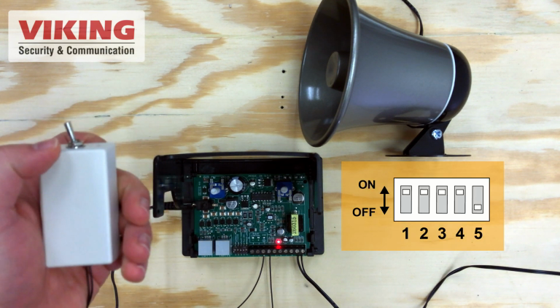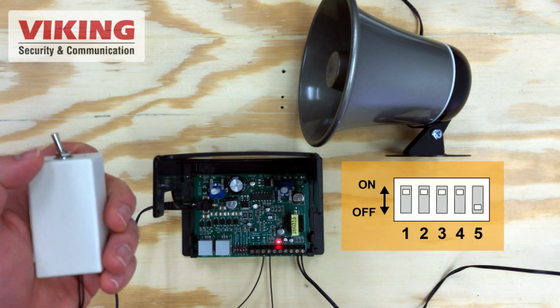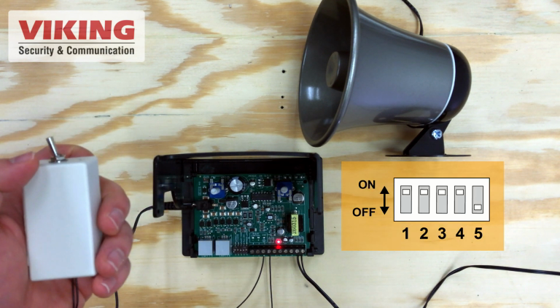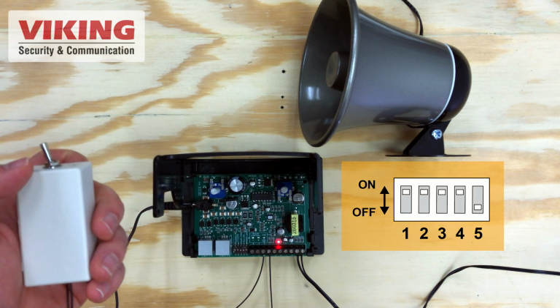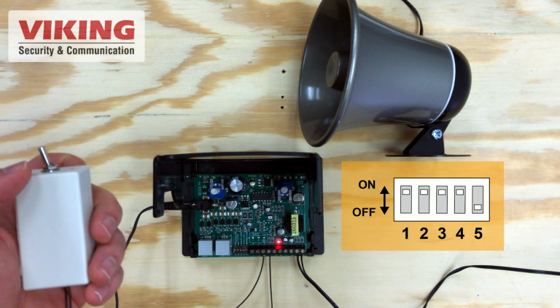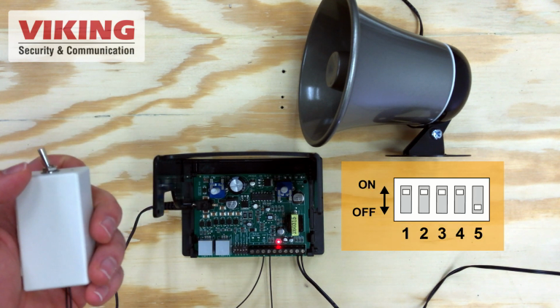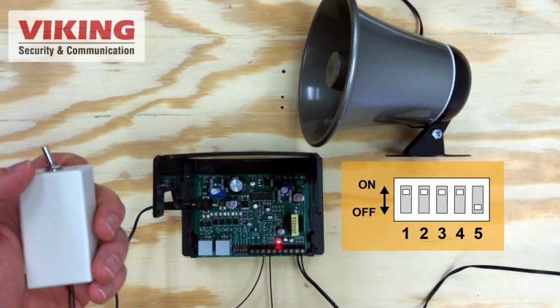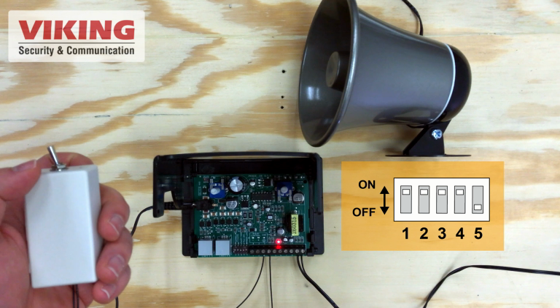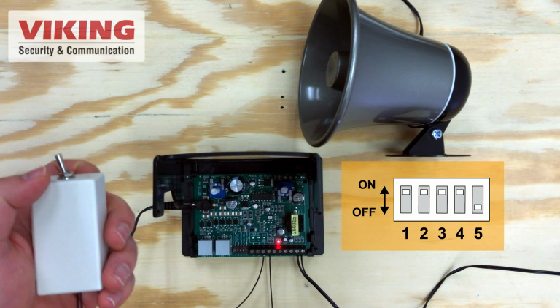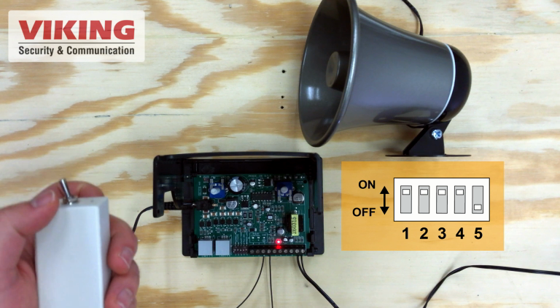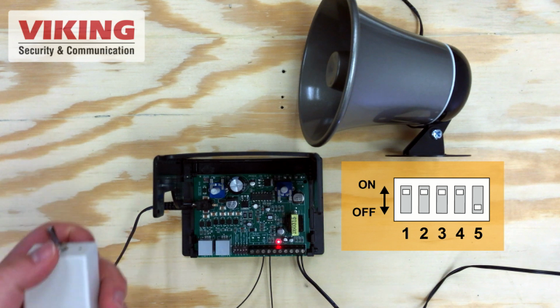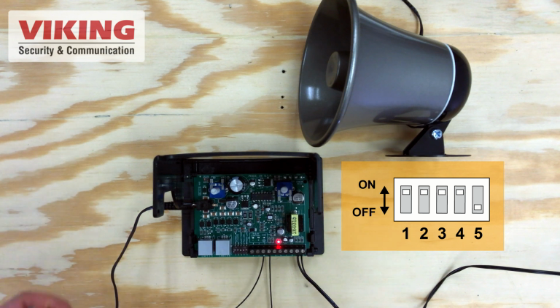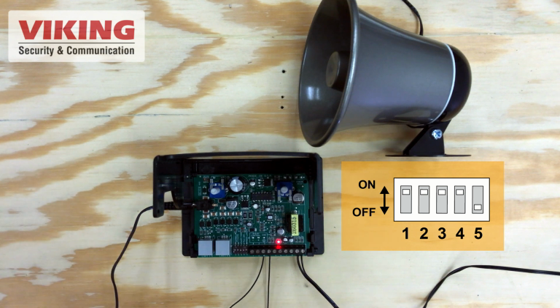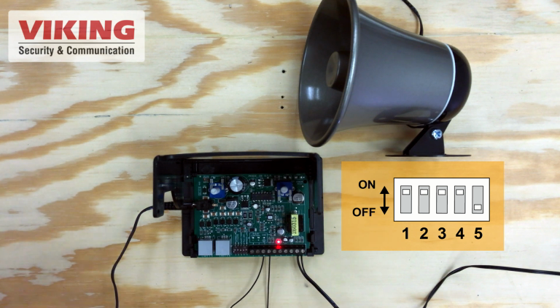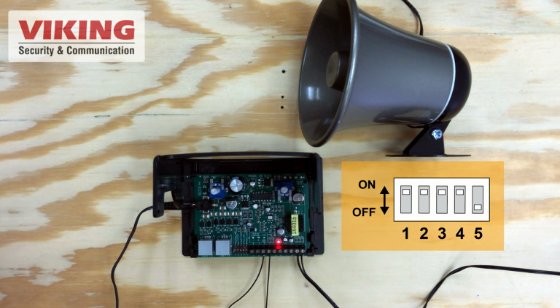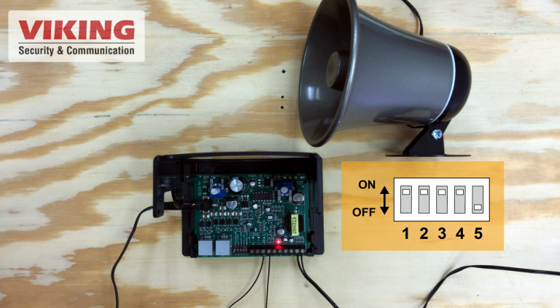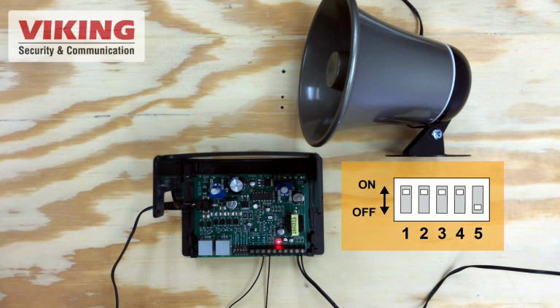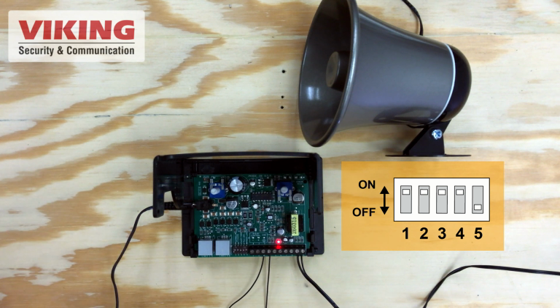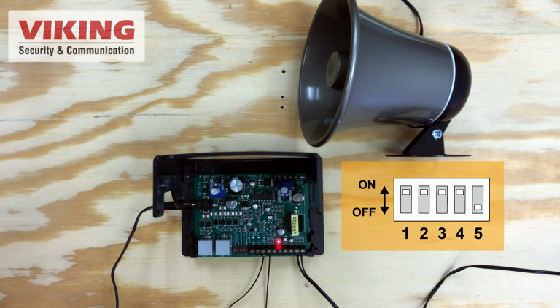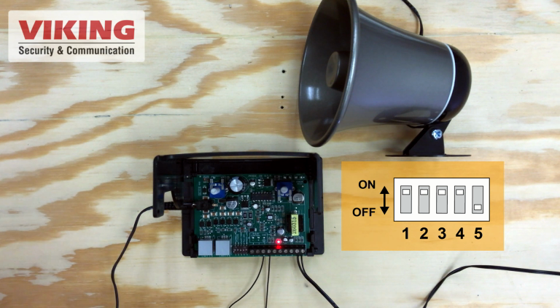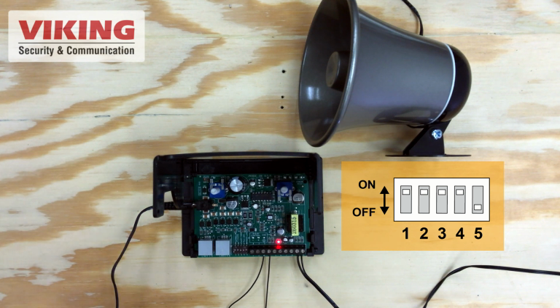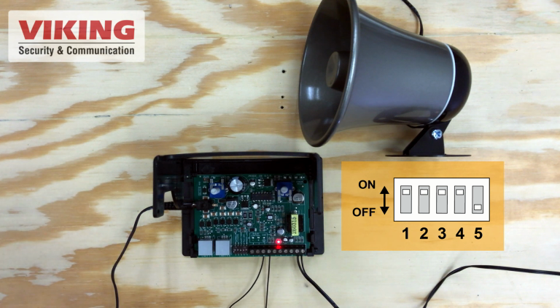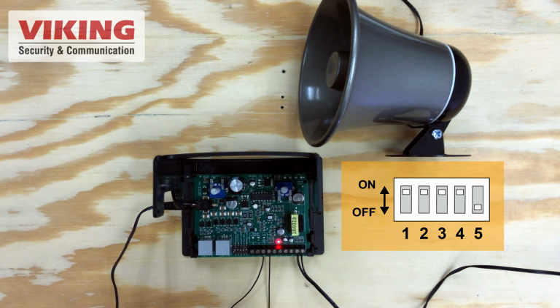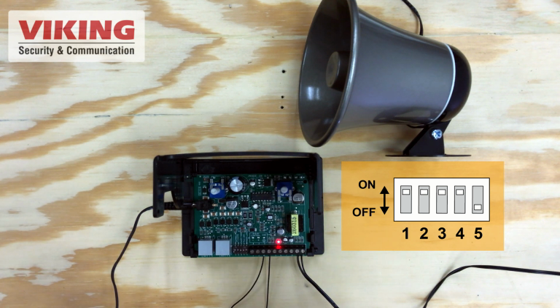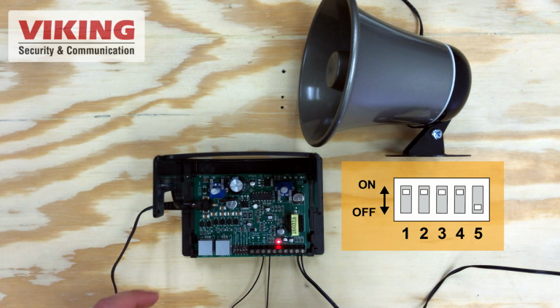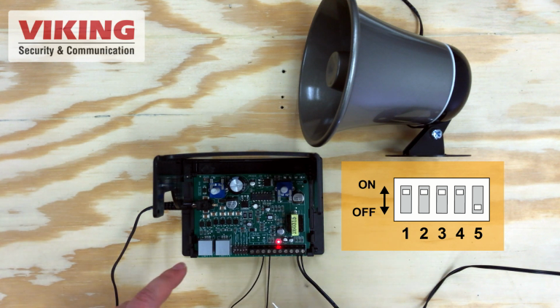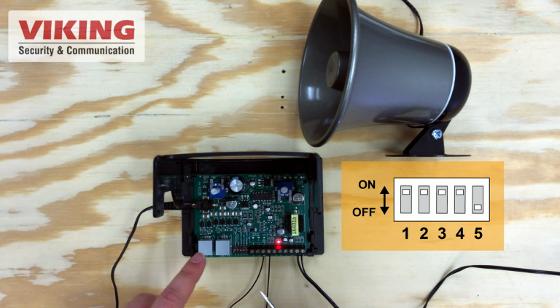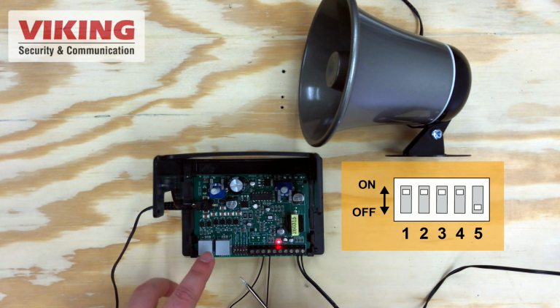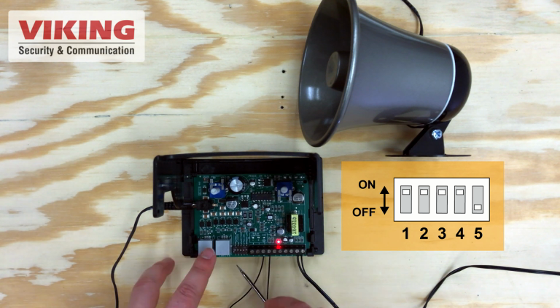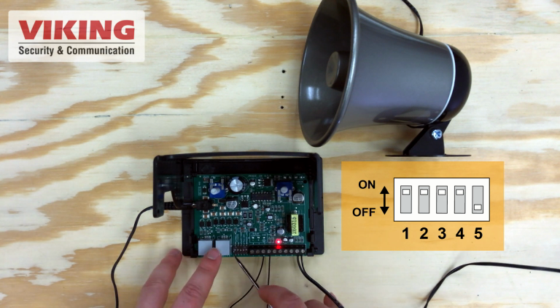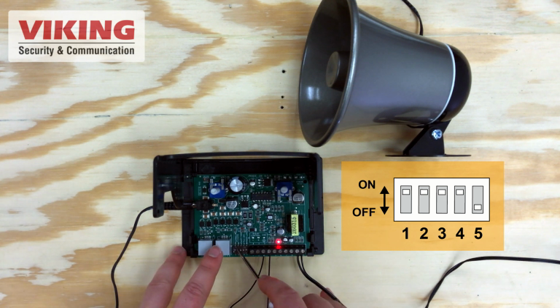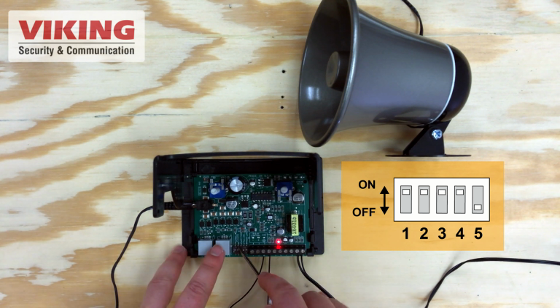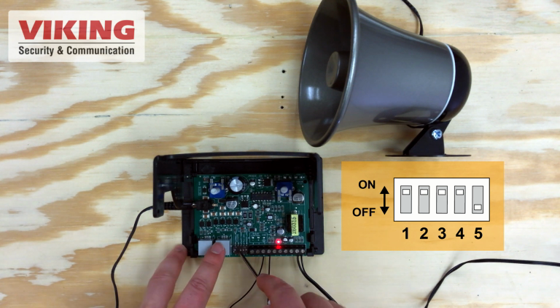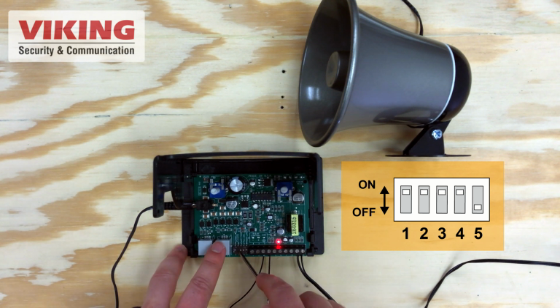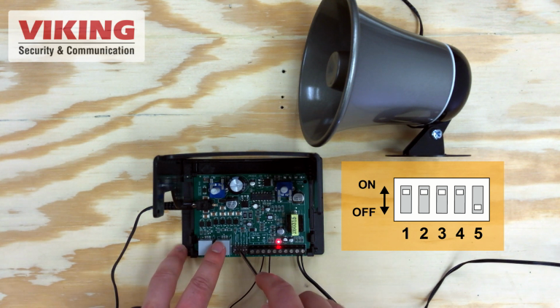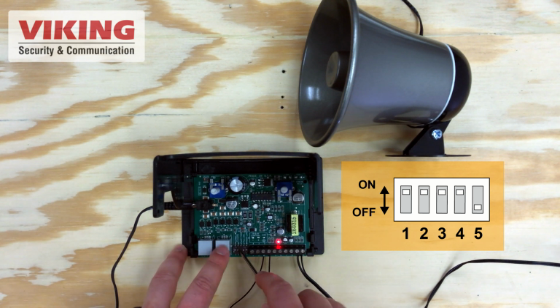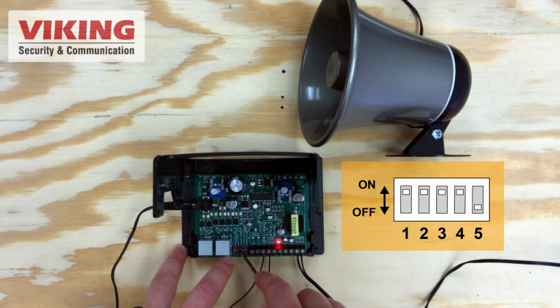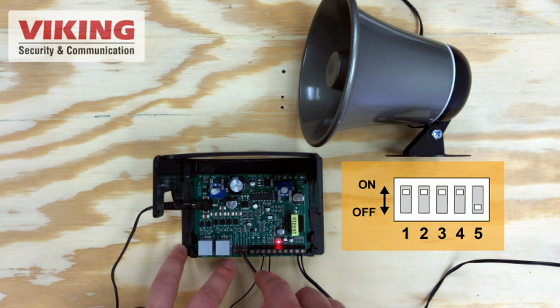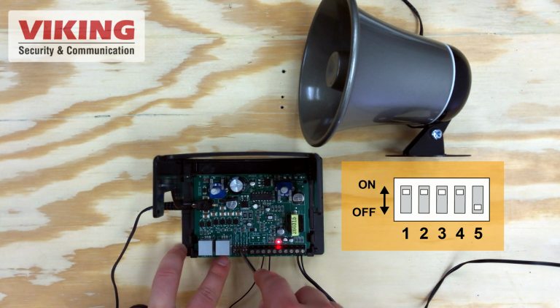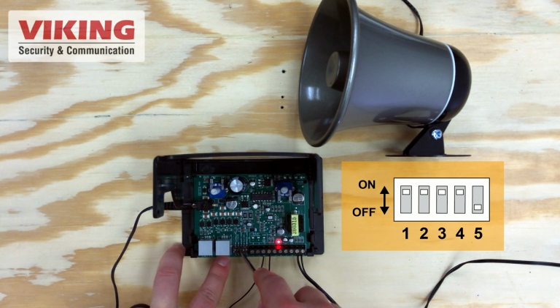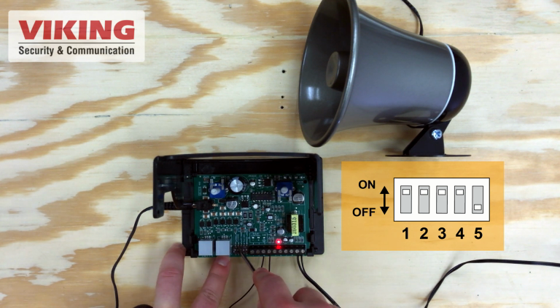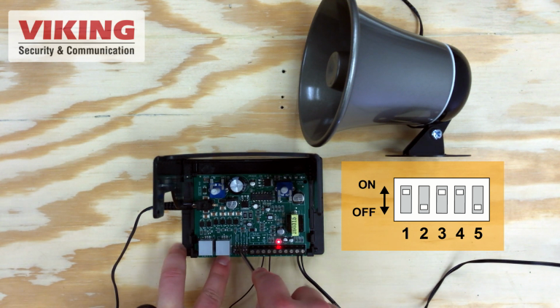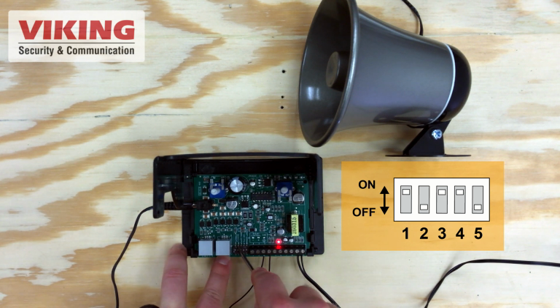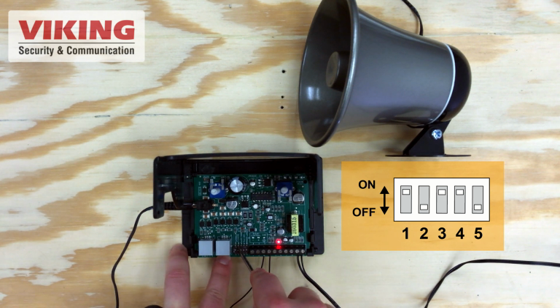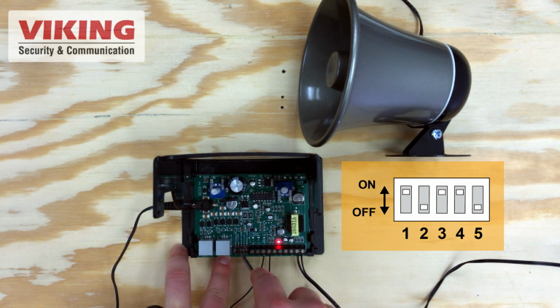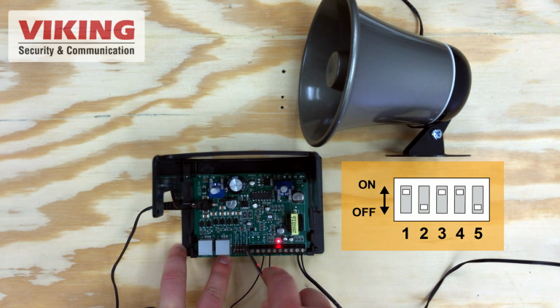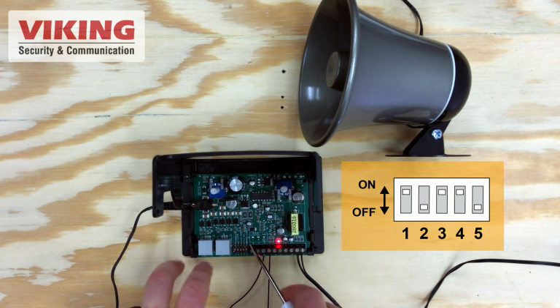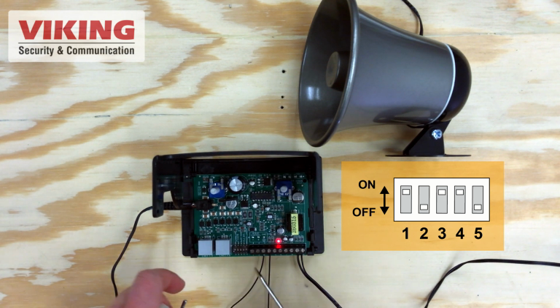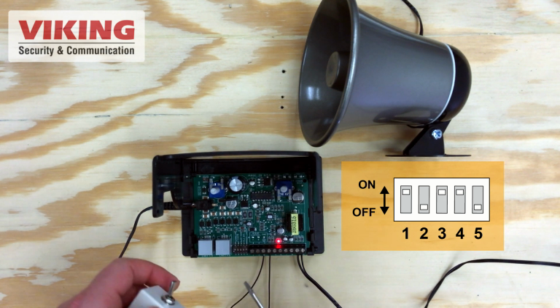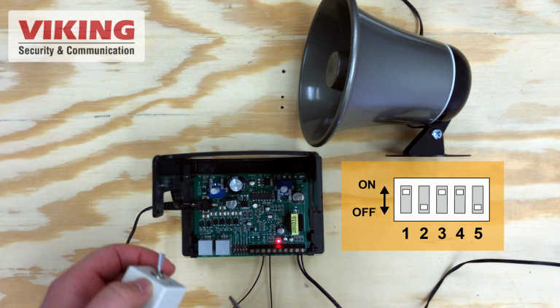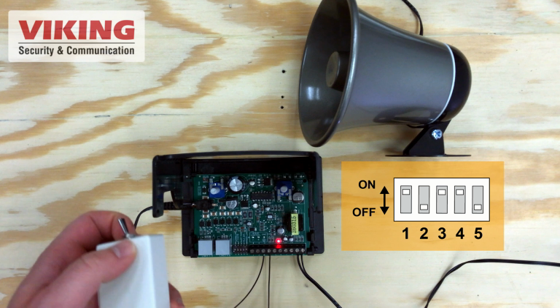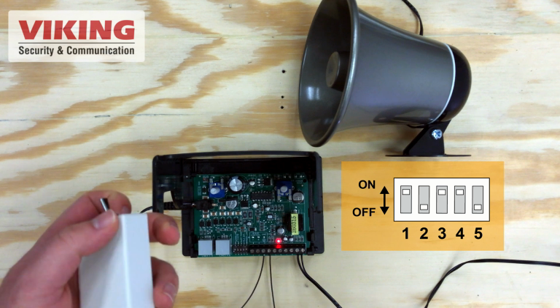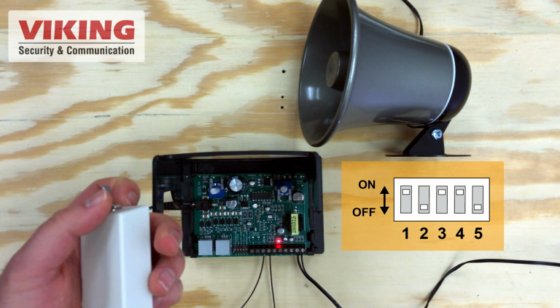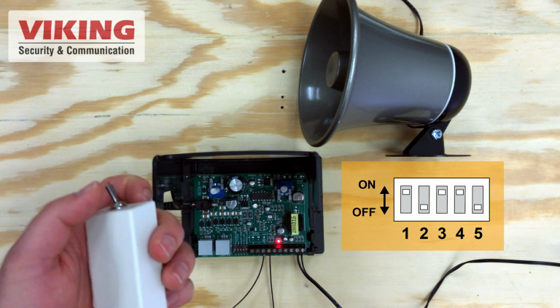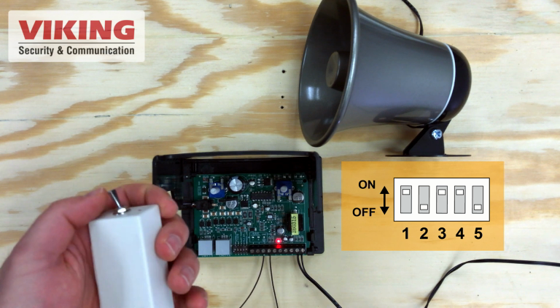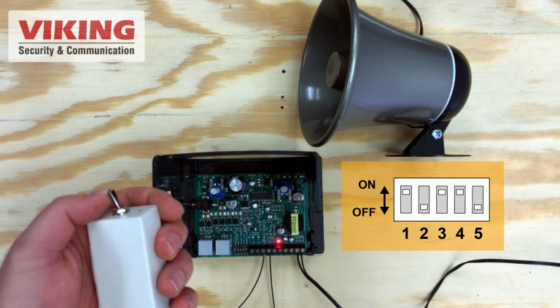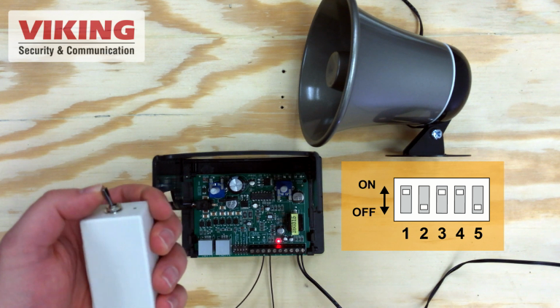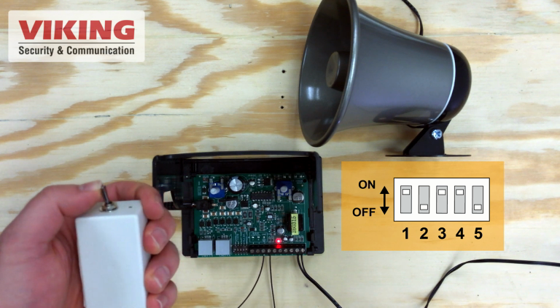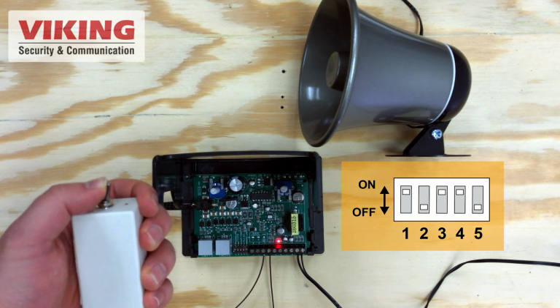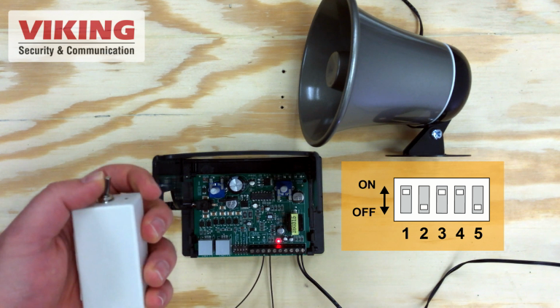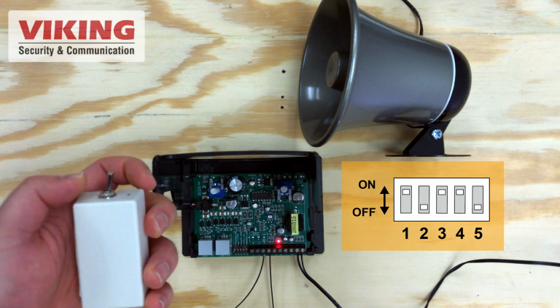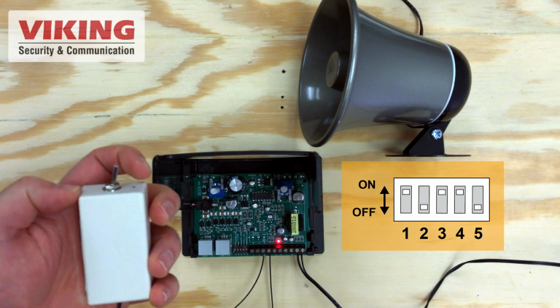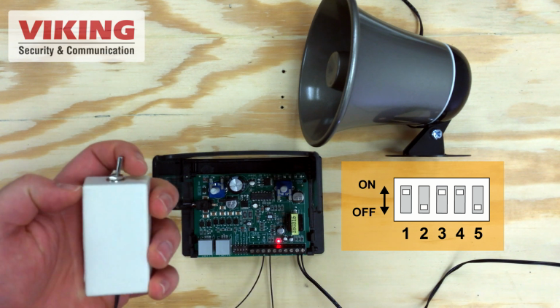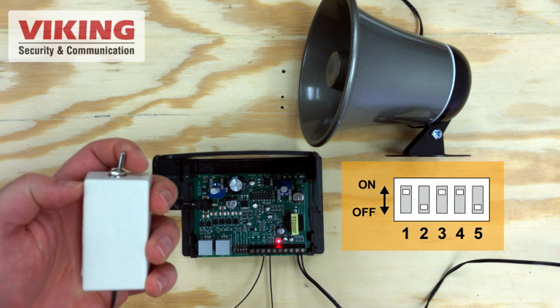You can cycle between the PA-2A's four factory tones by switching dip switches one and two into different combinations of on and off.